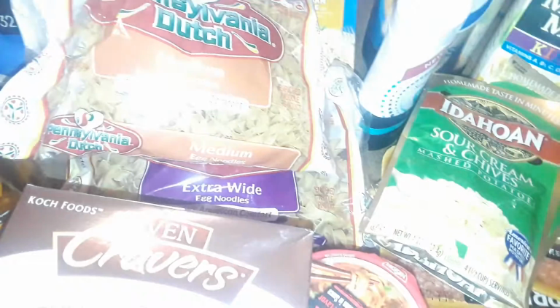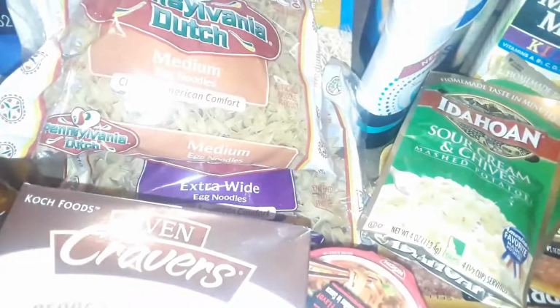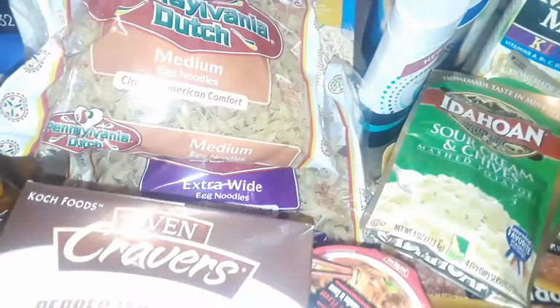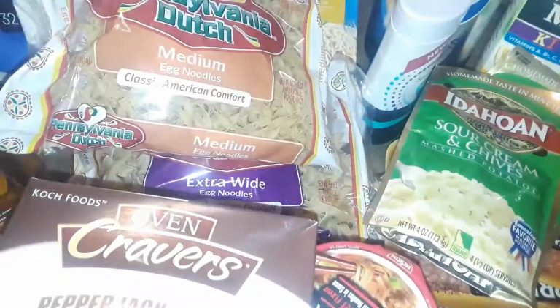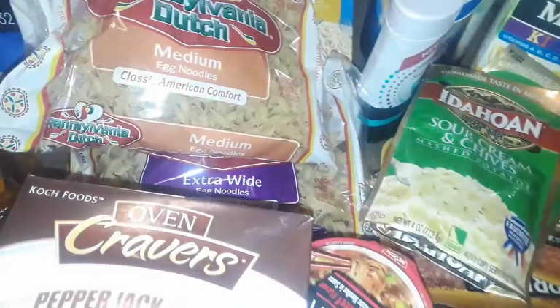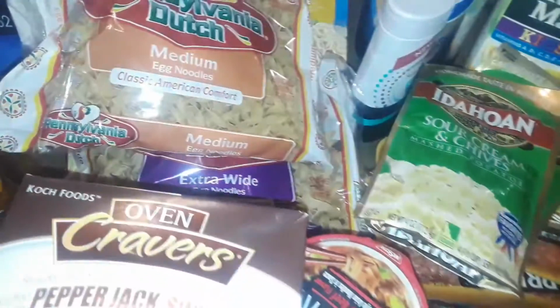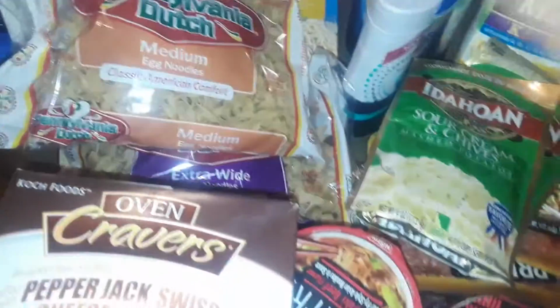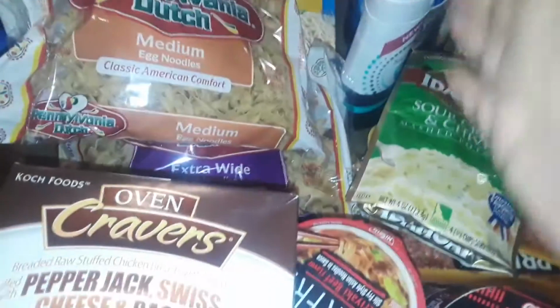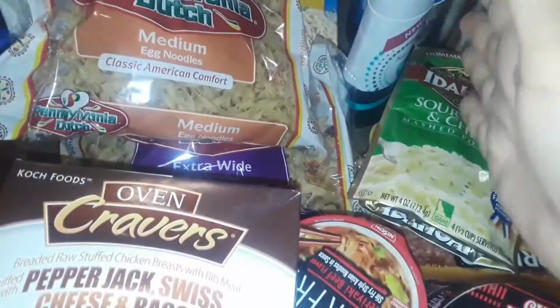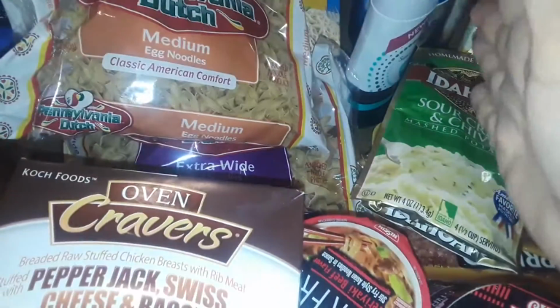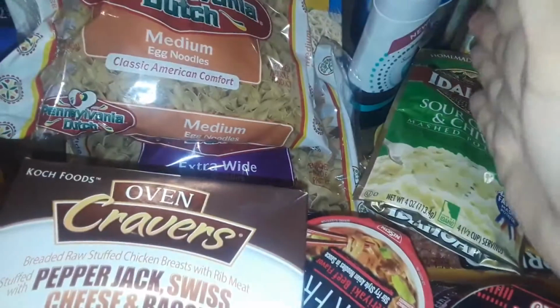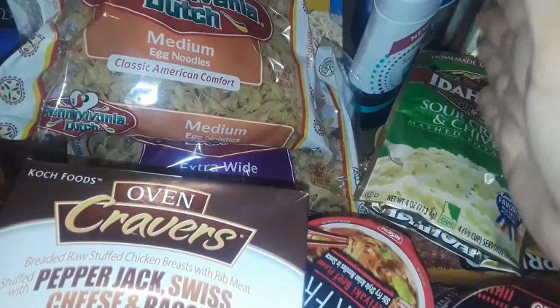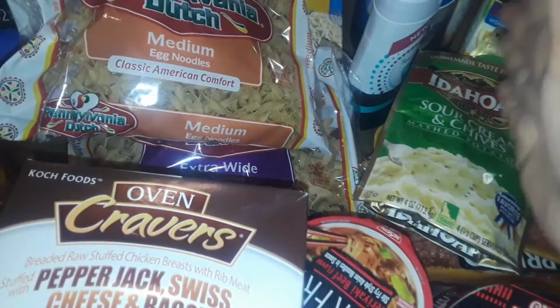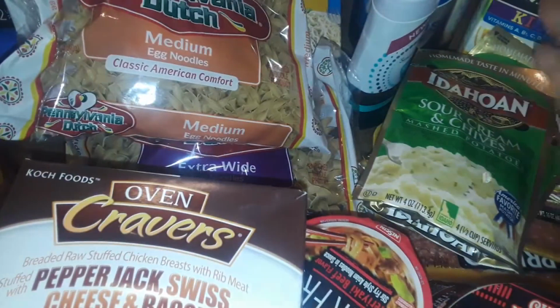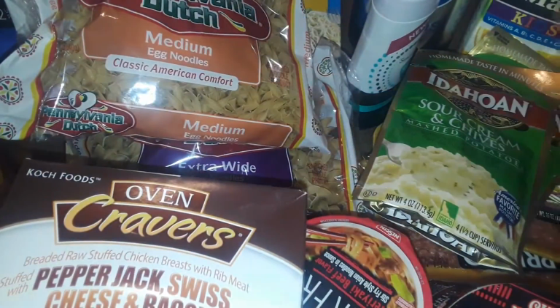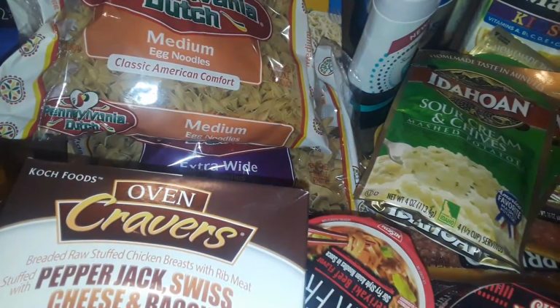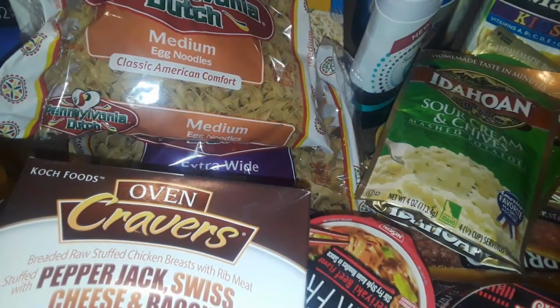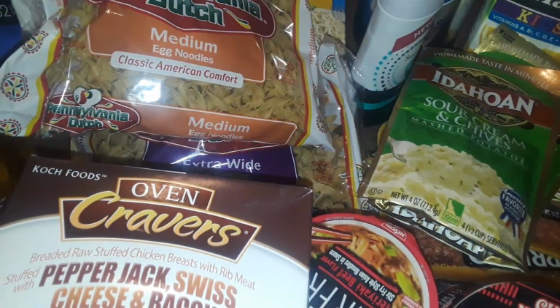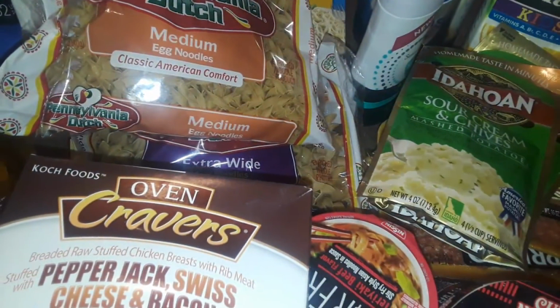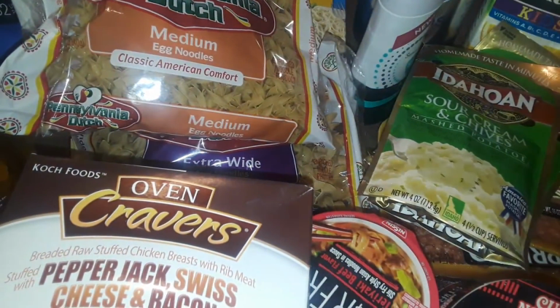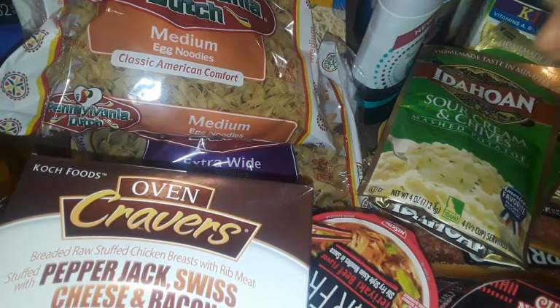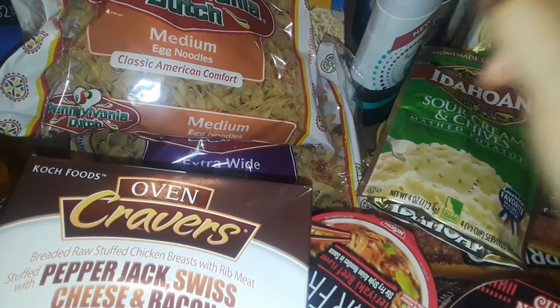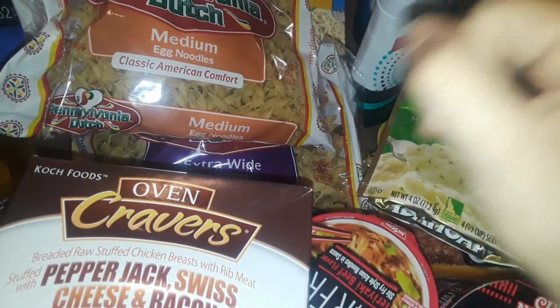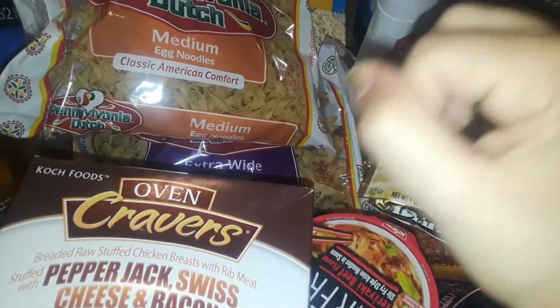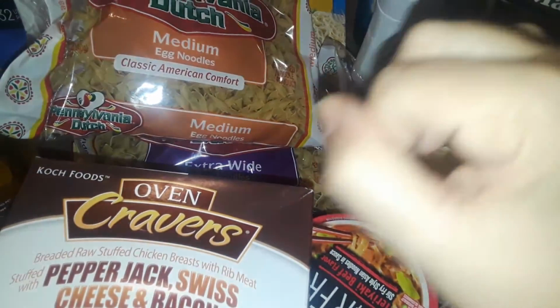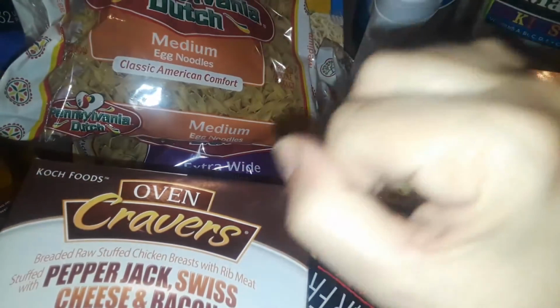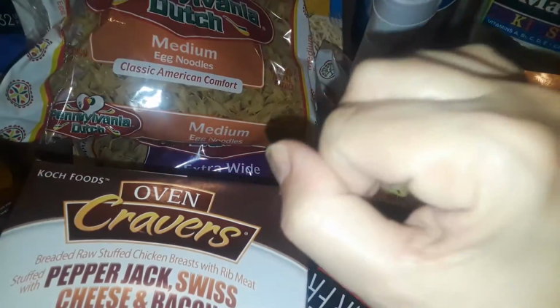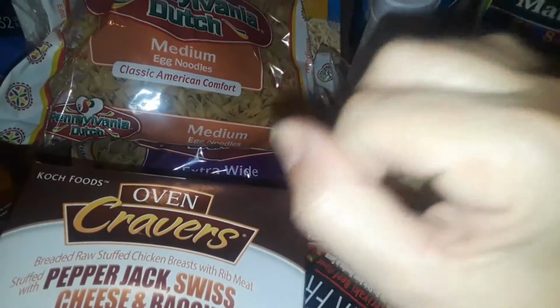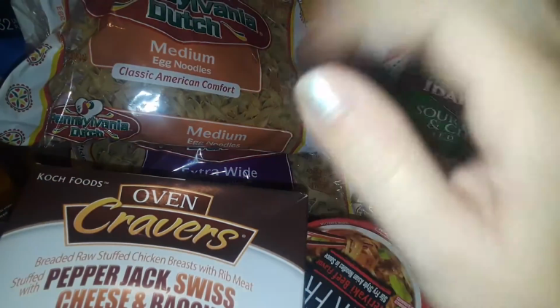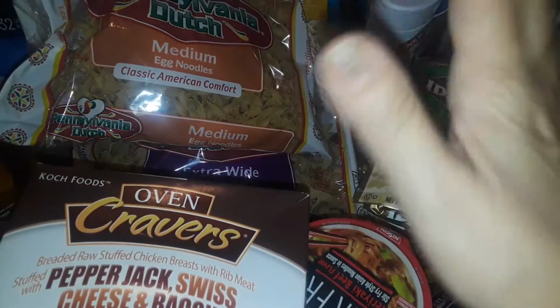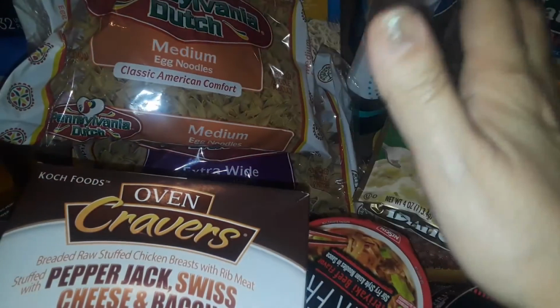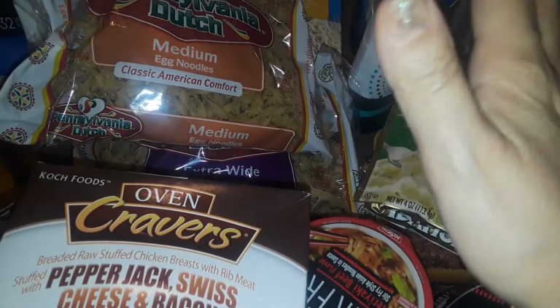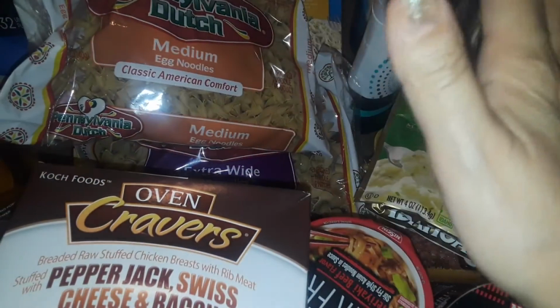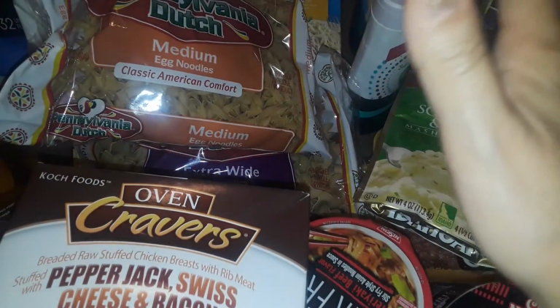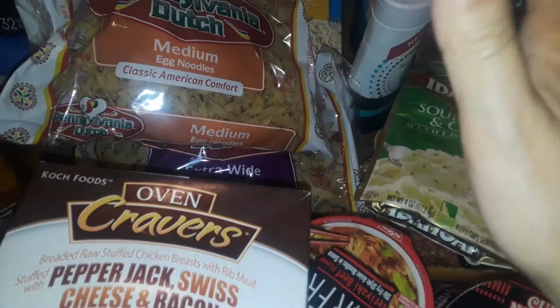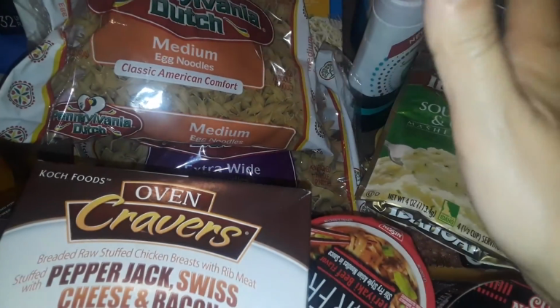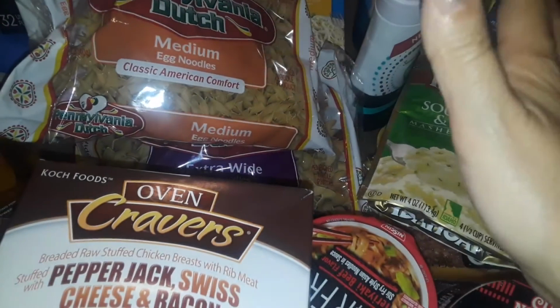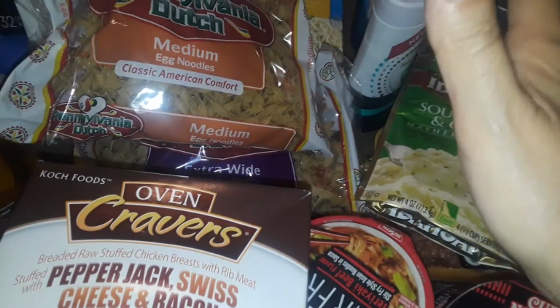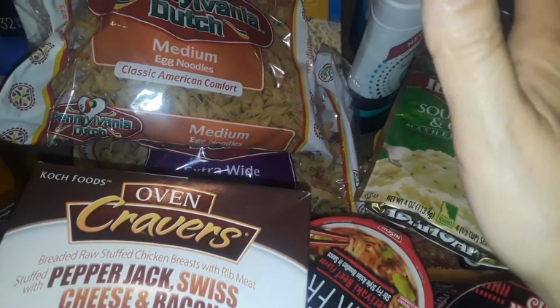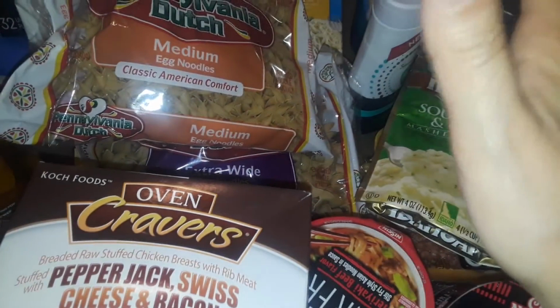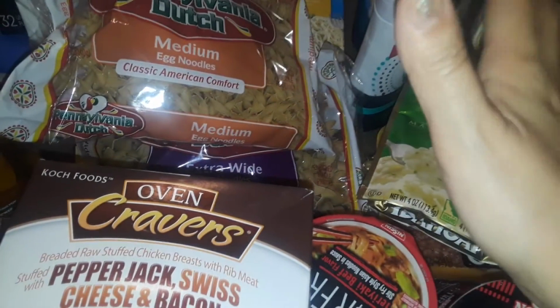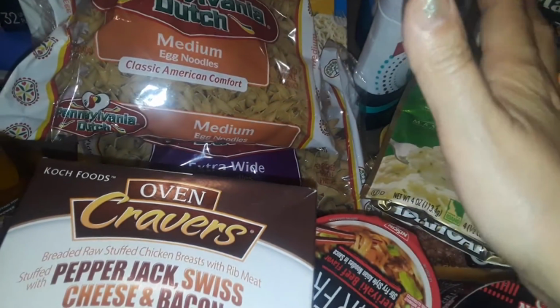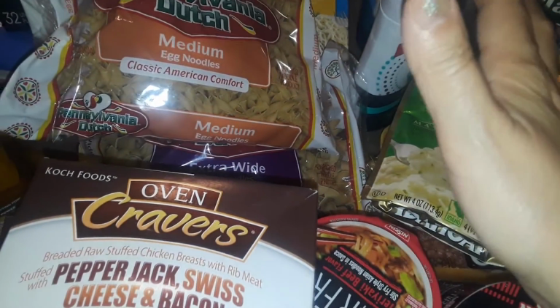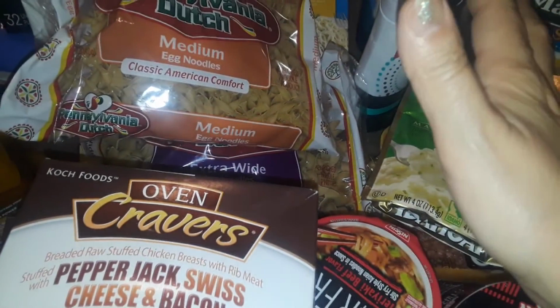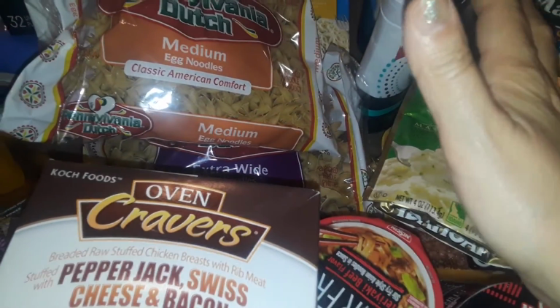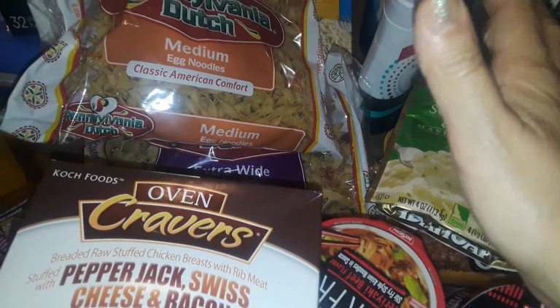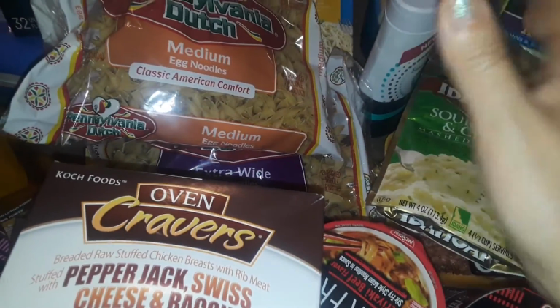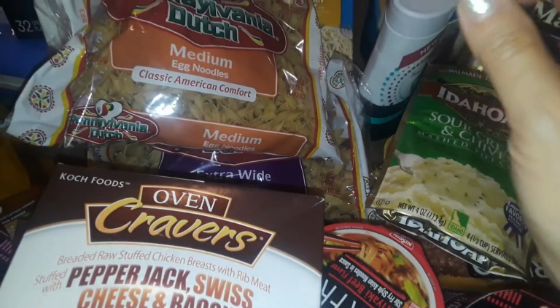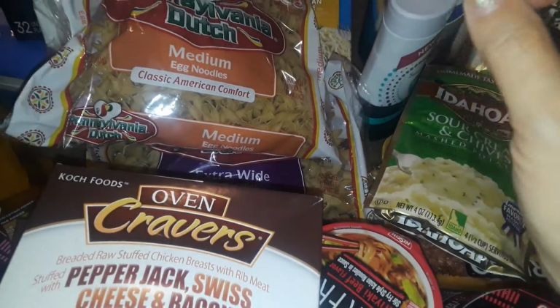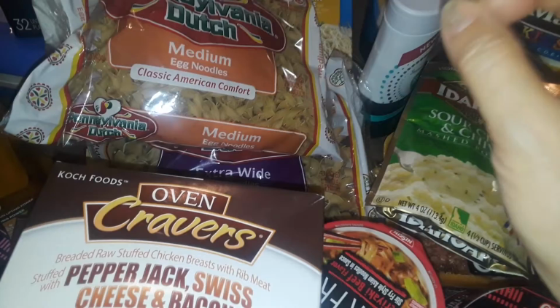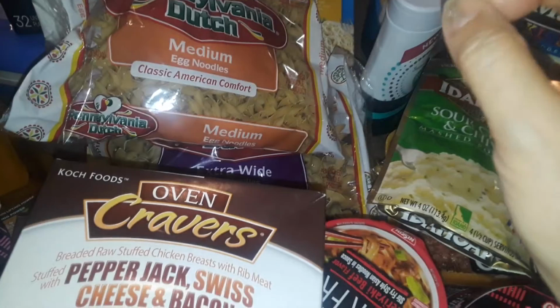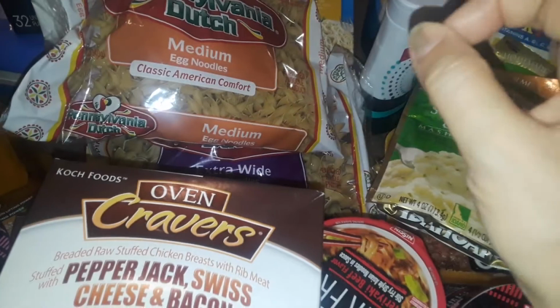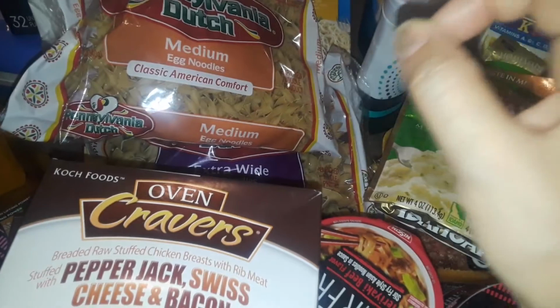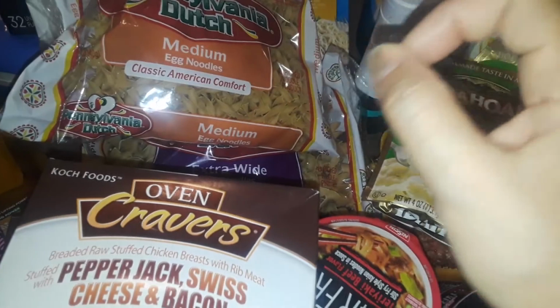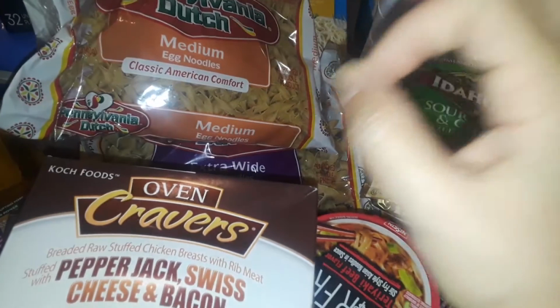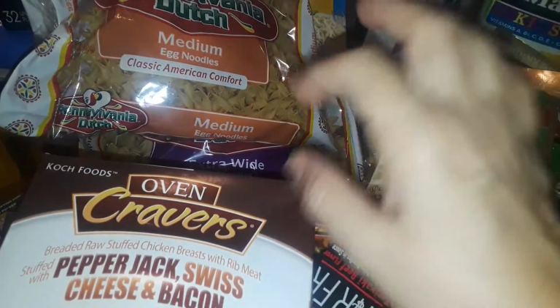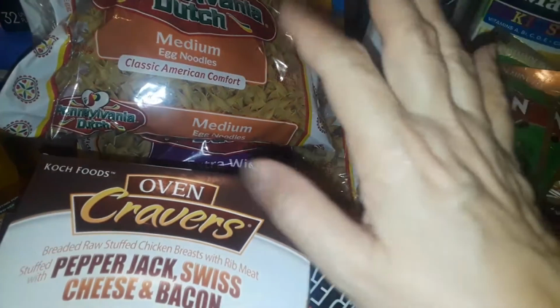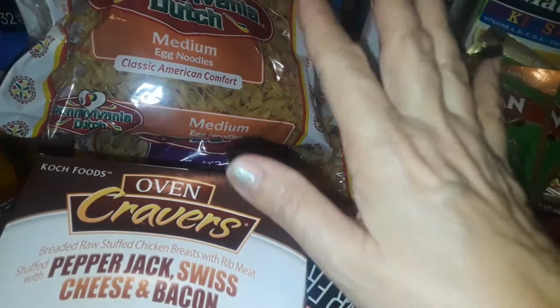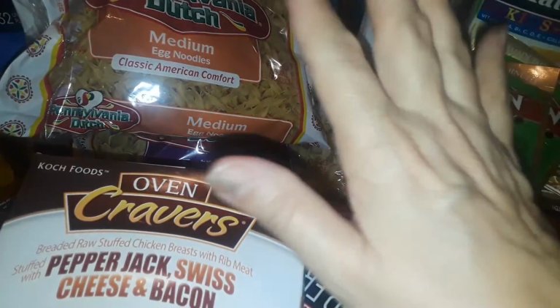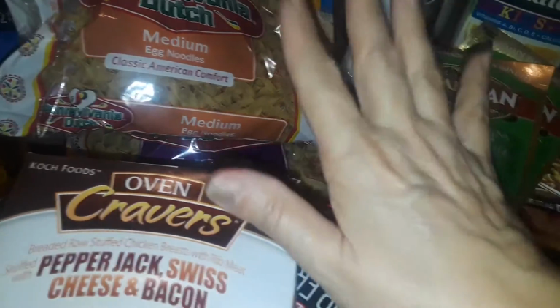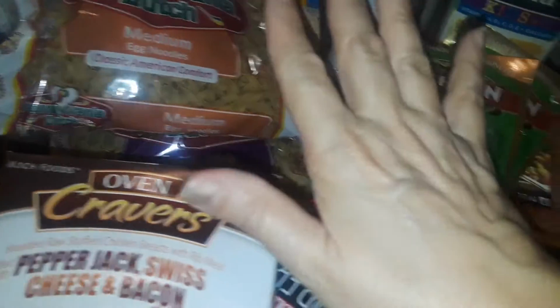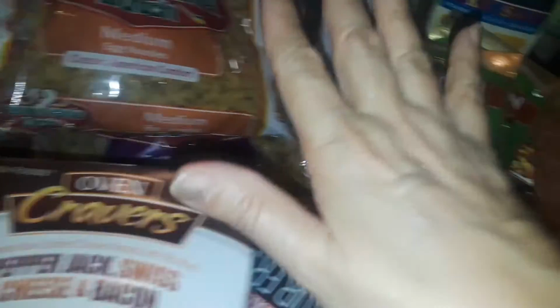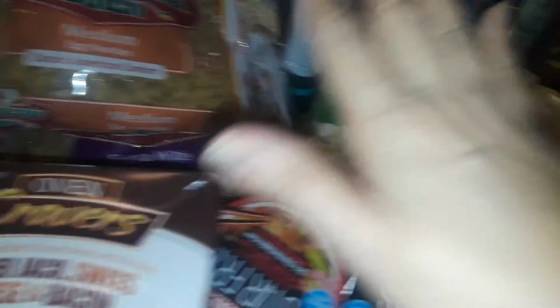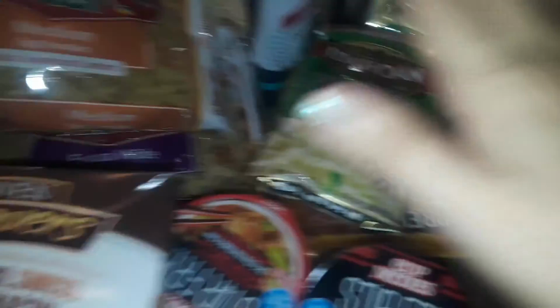Hey guys, welcome to my channel. This is going to be a ShopRite grocery haul, so let's get started.